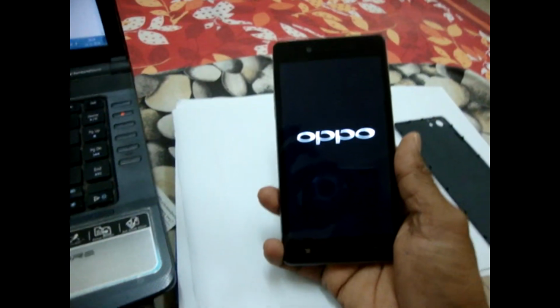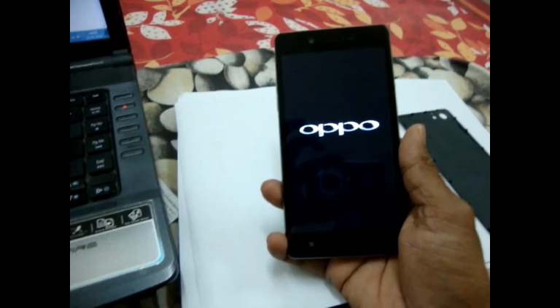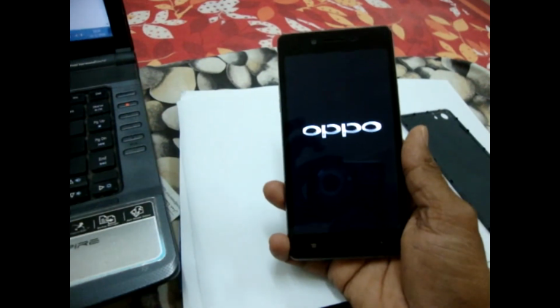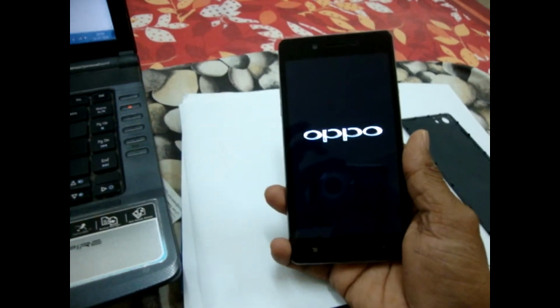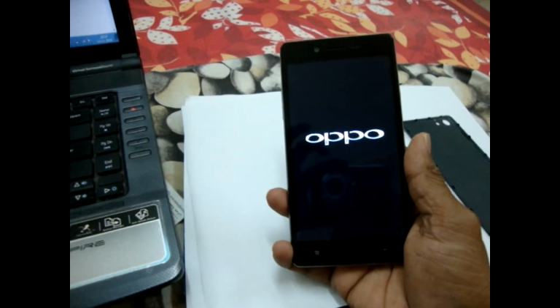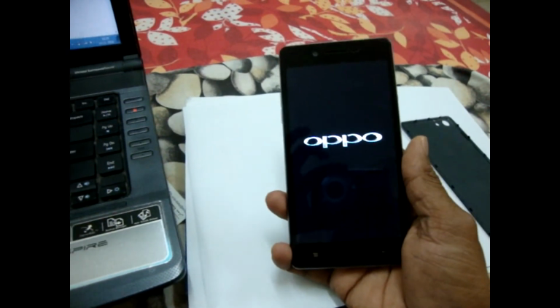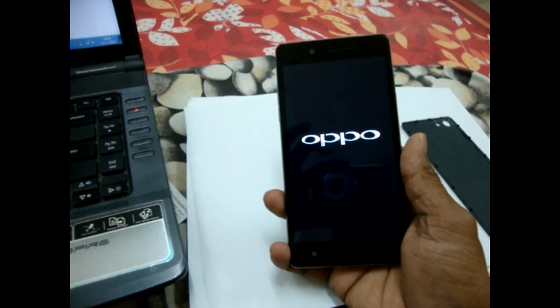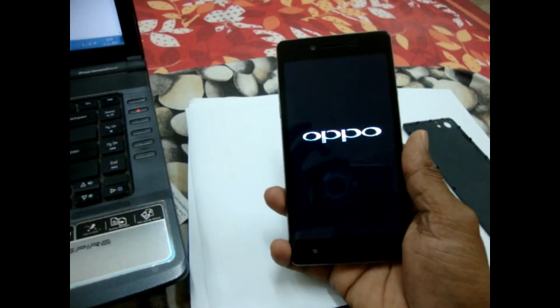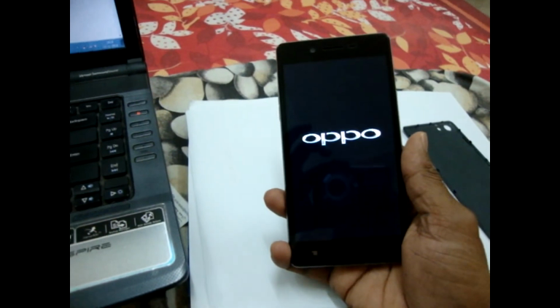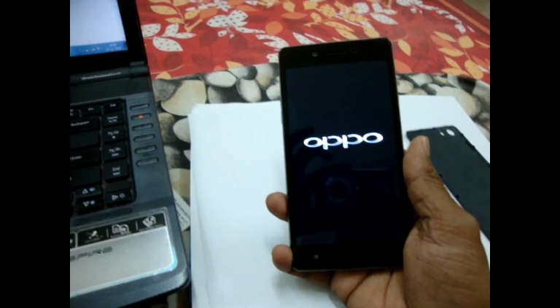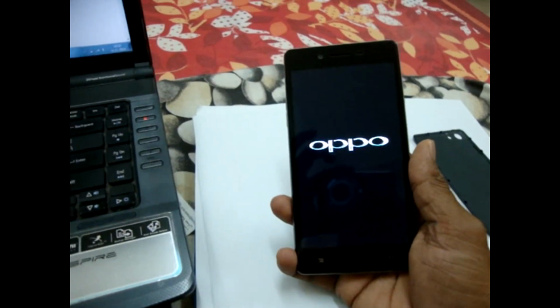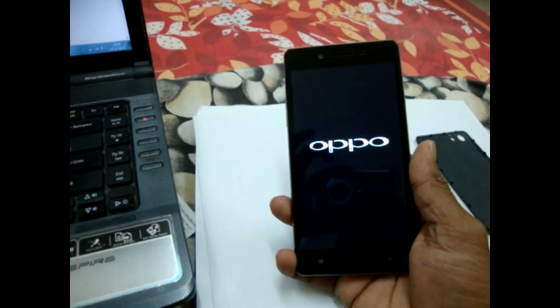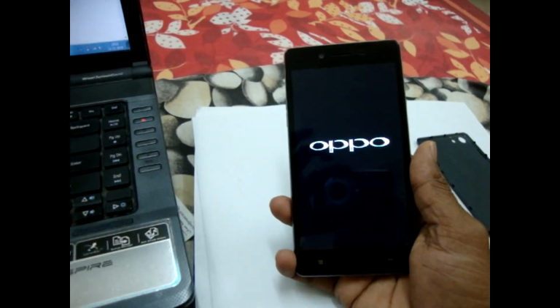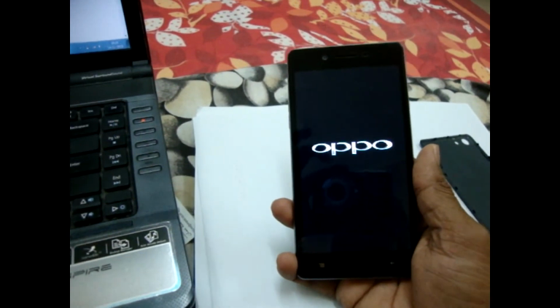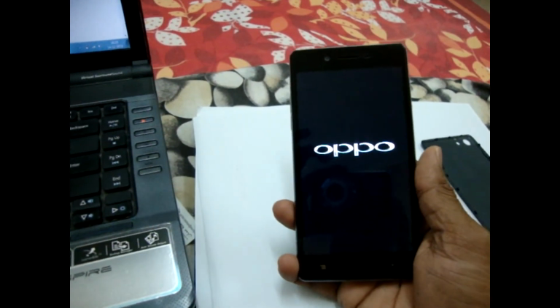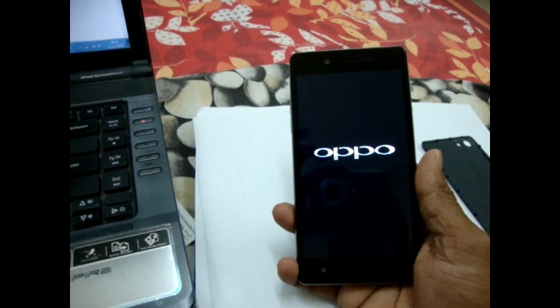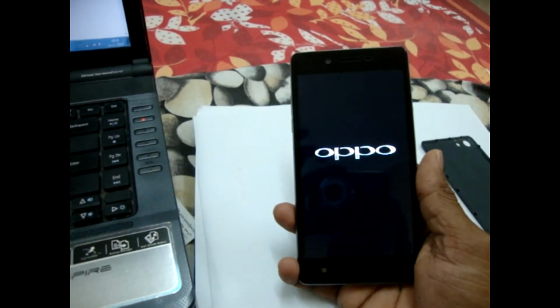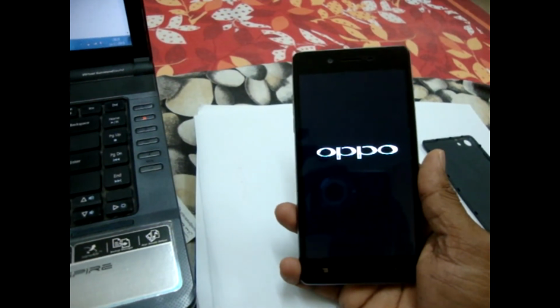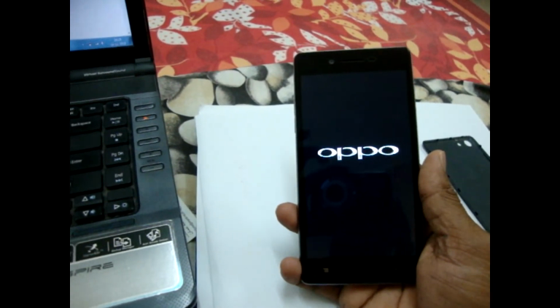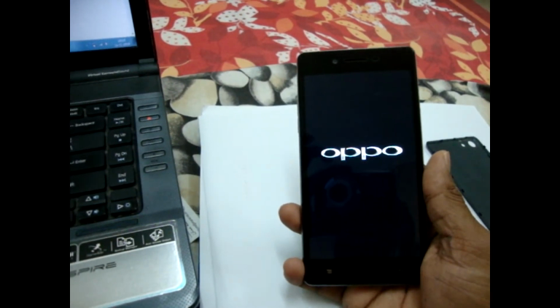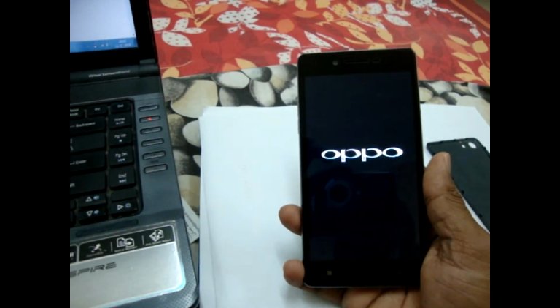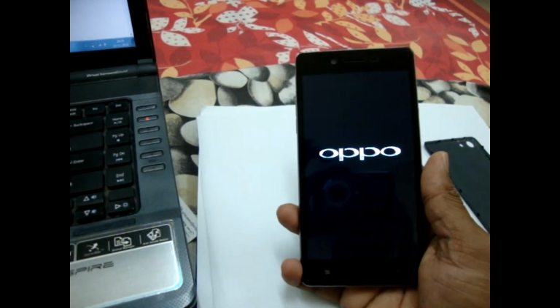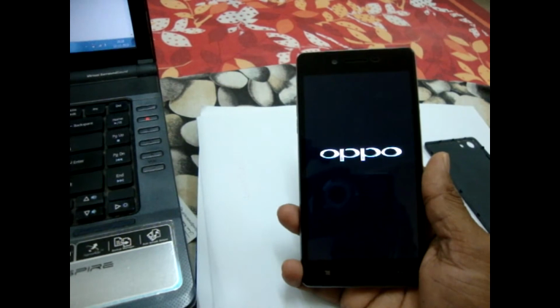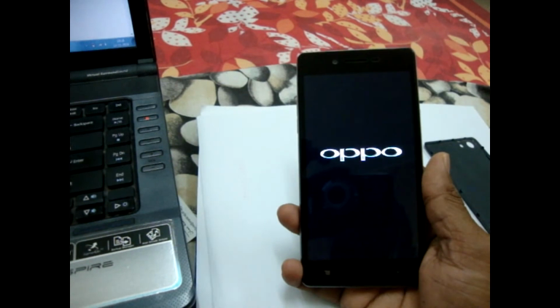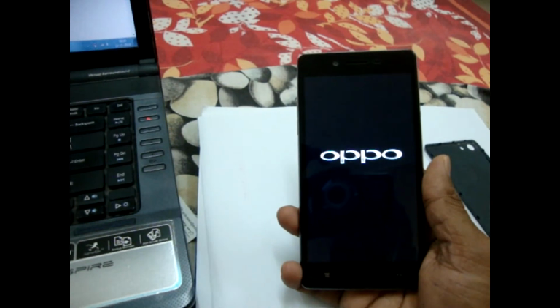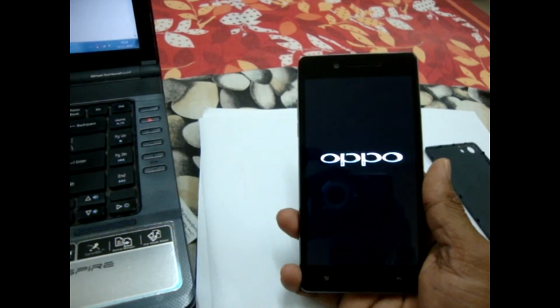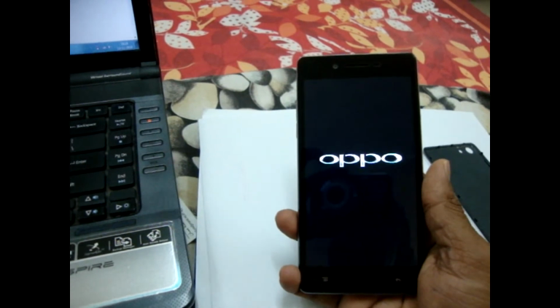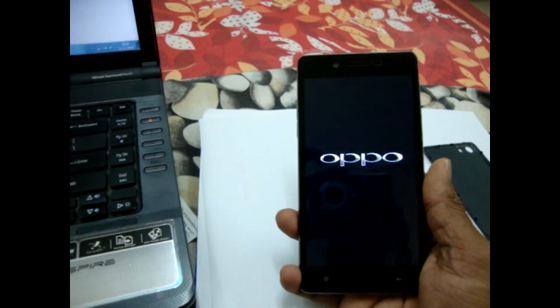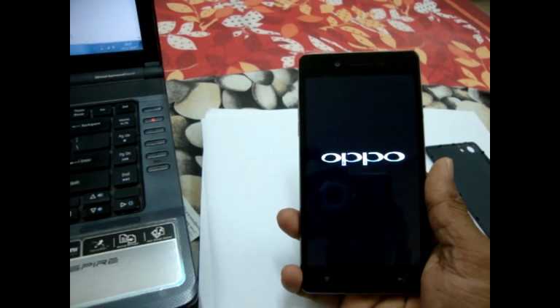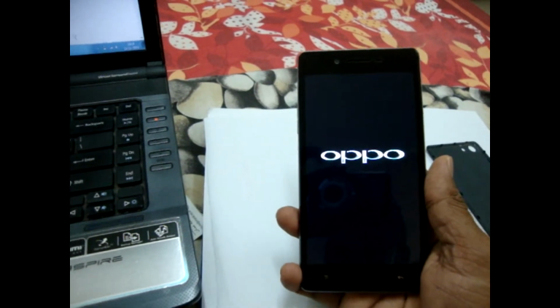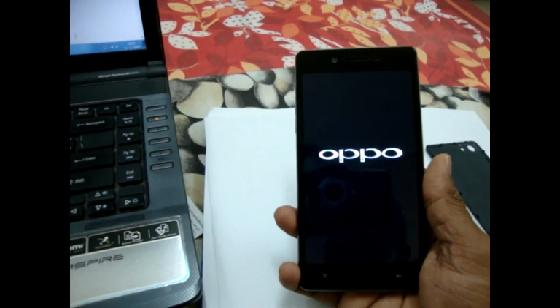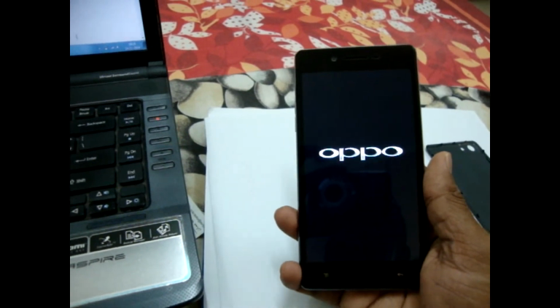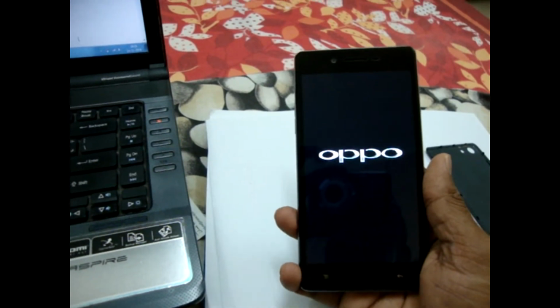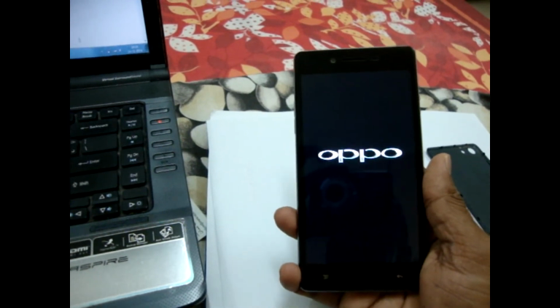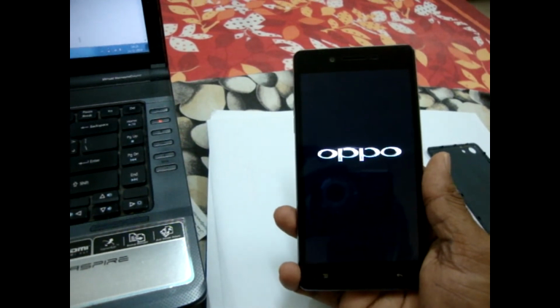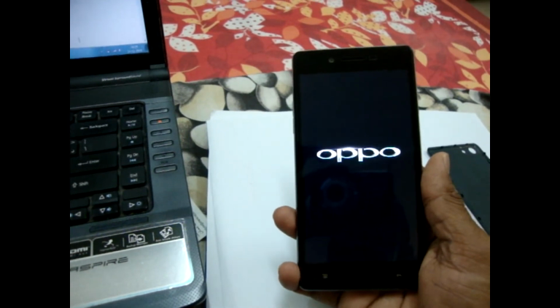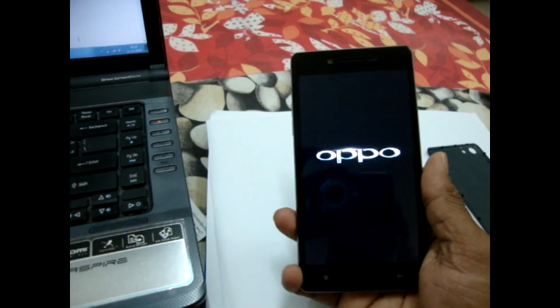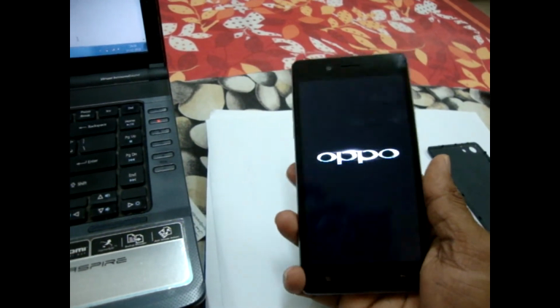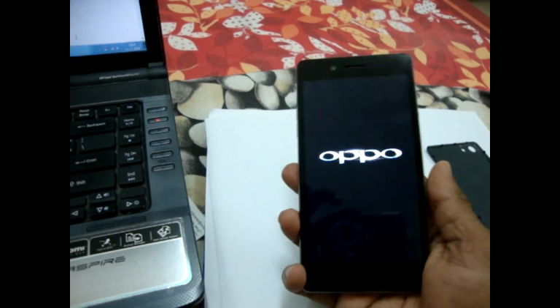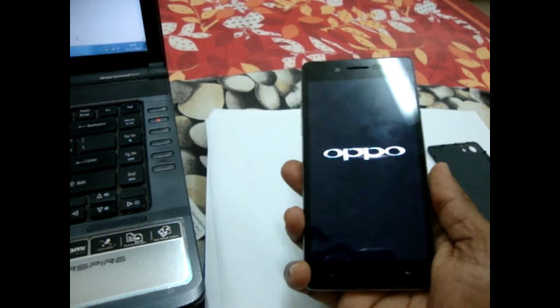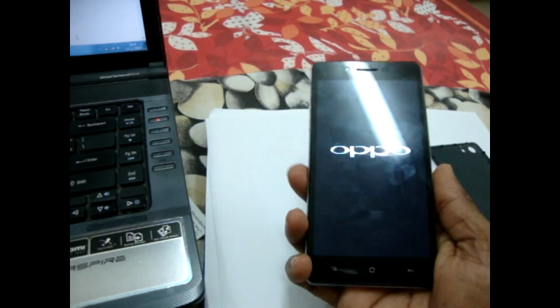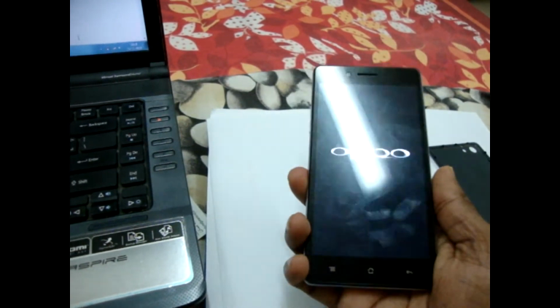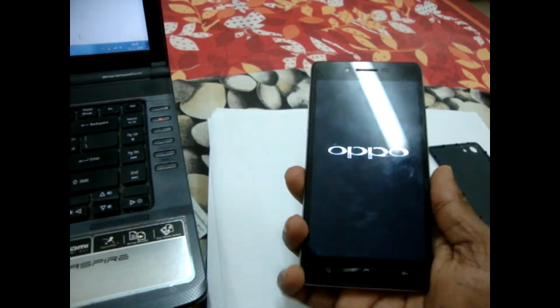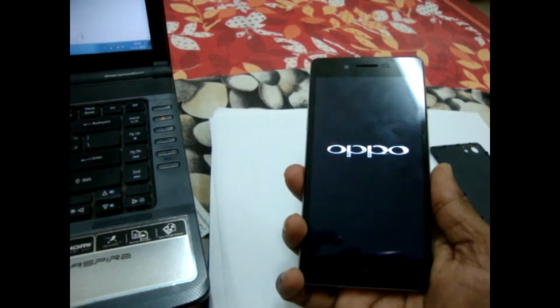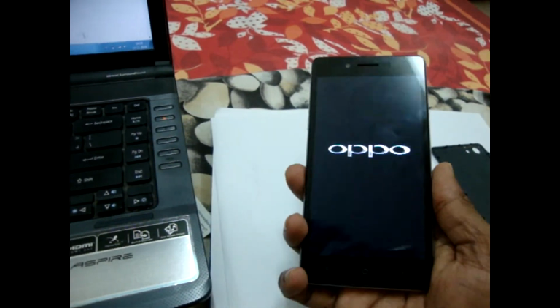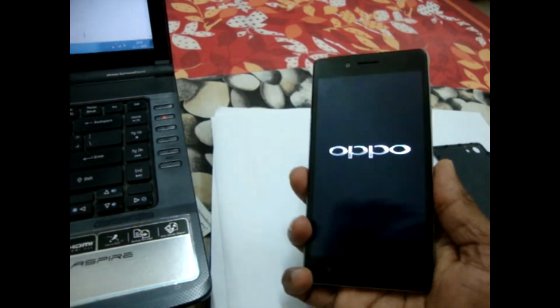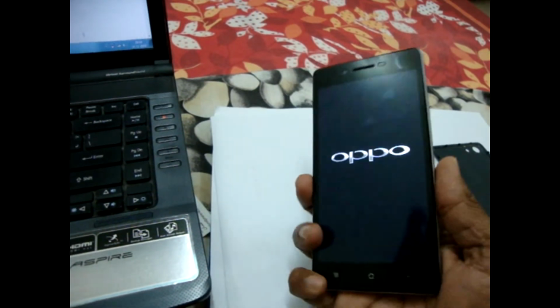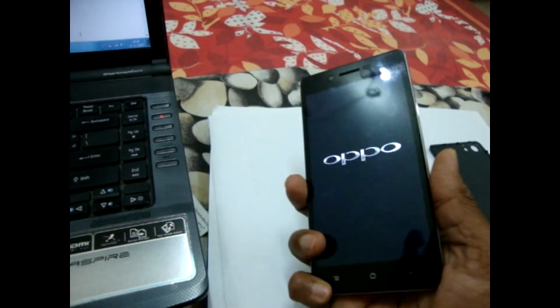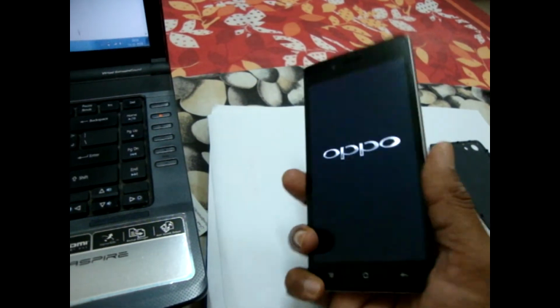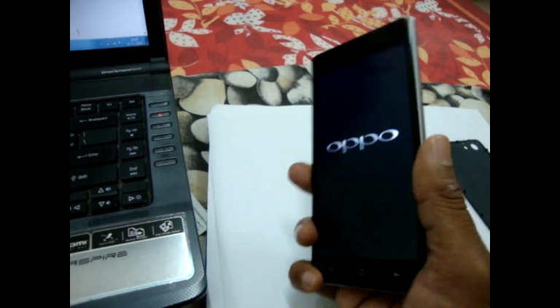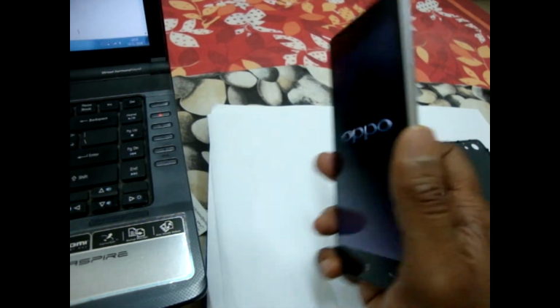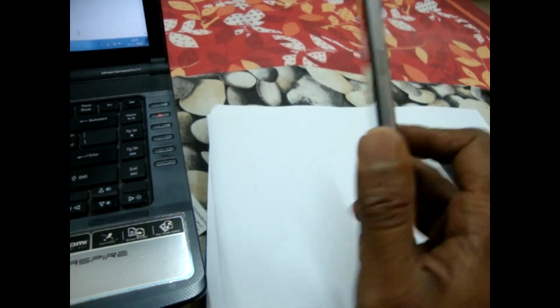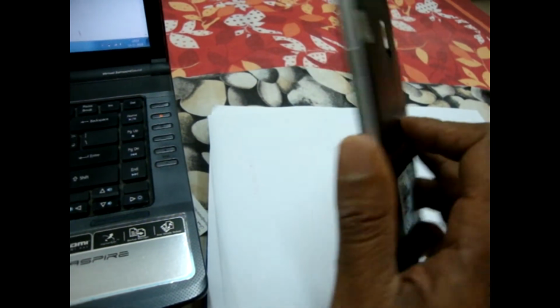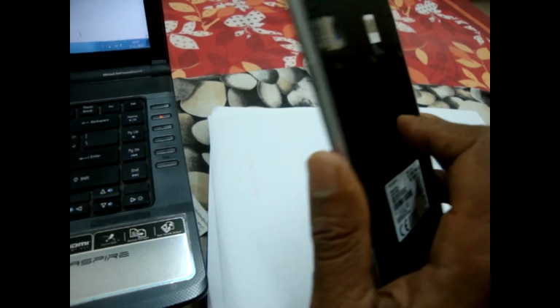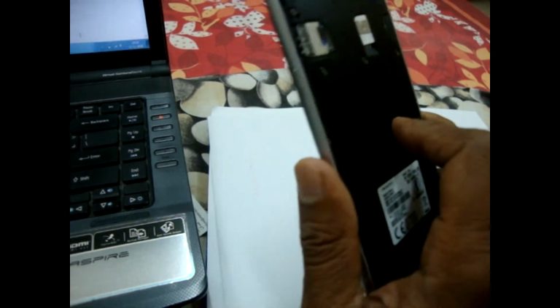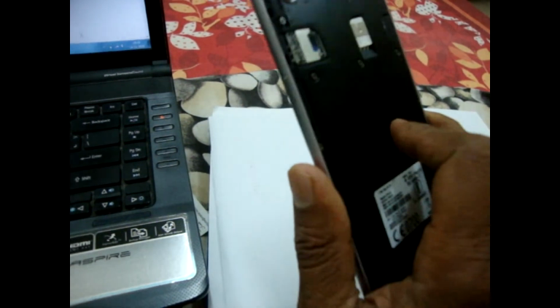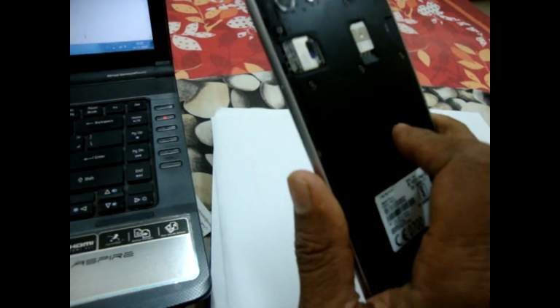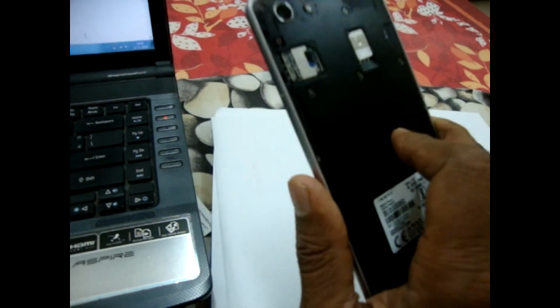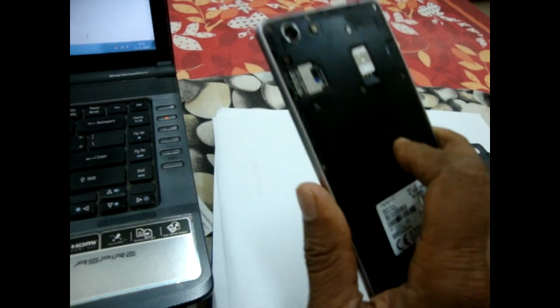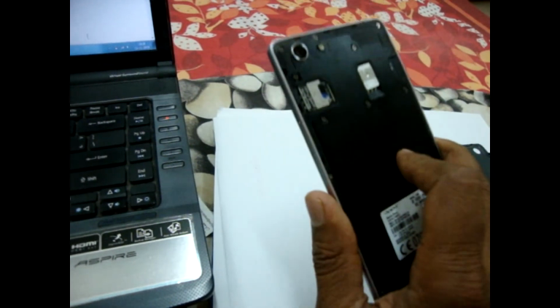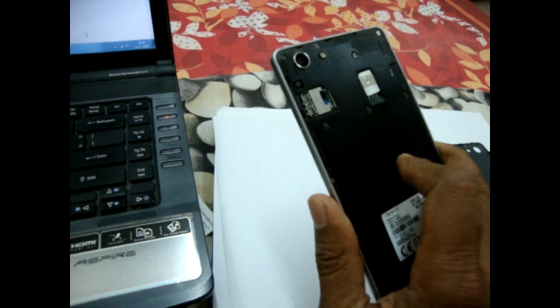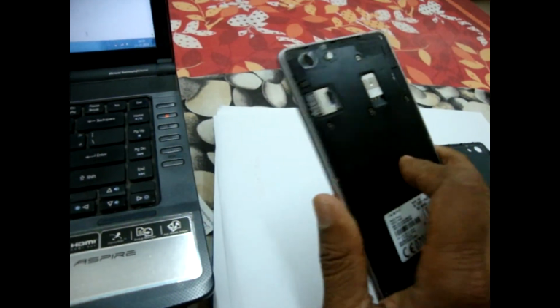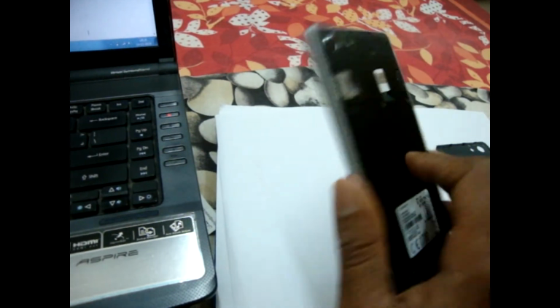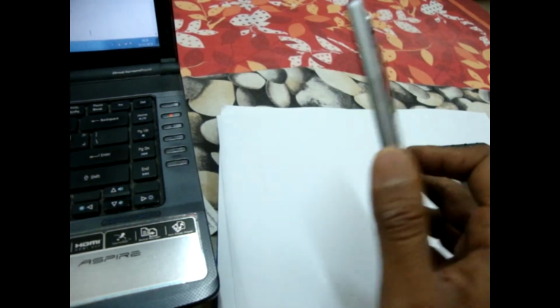So in this way, by SIM removing and reinserting, you can reboot your Android phone. Let's try.